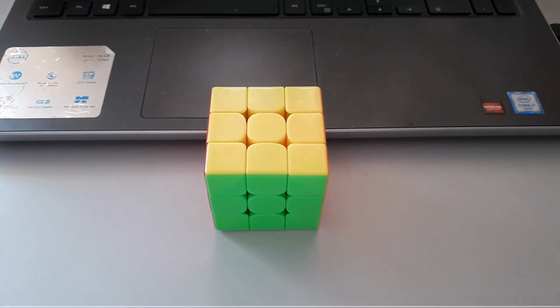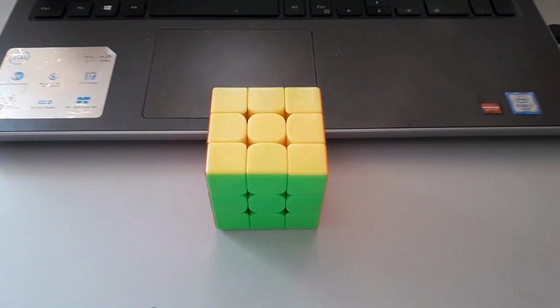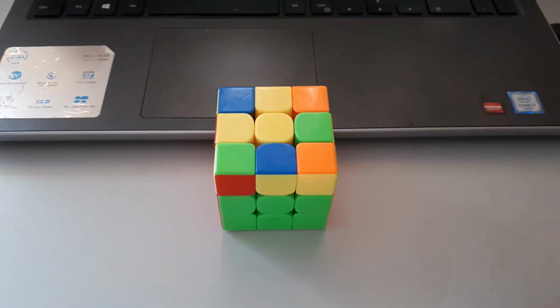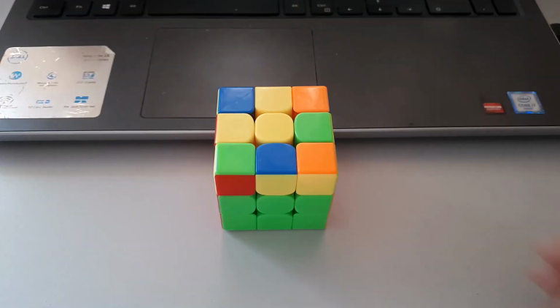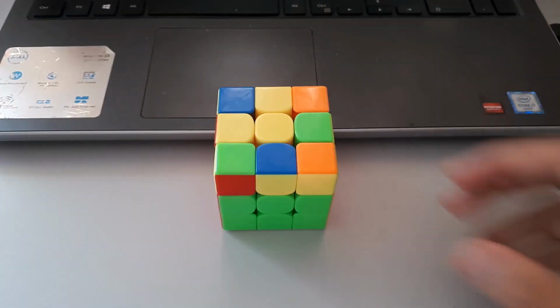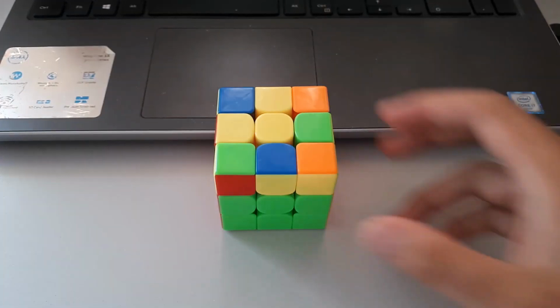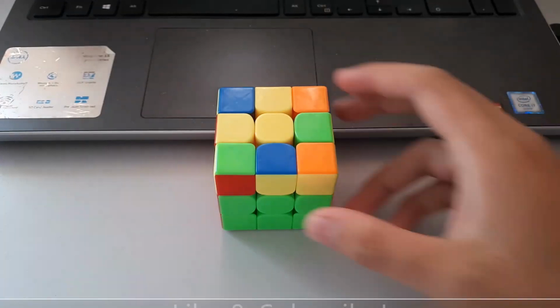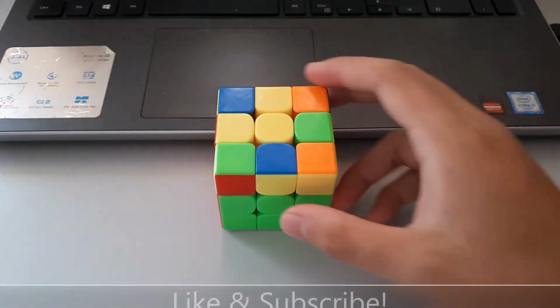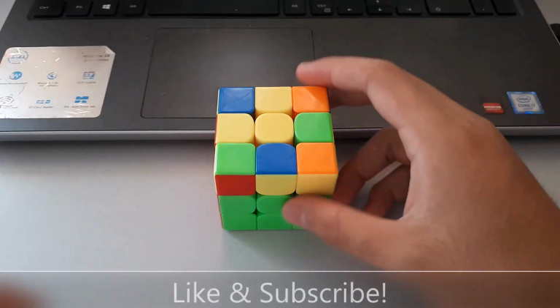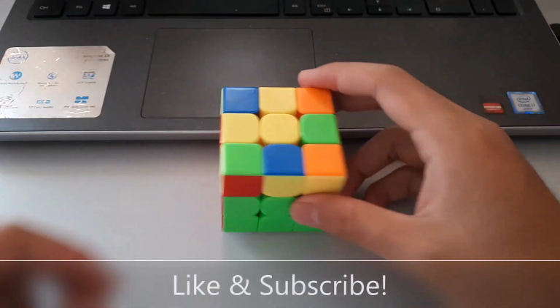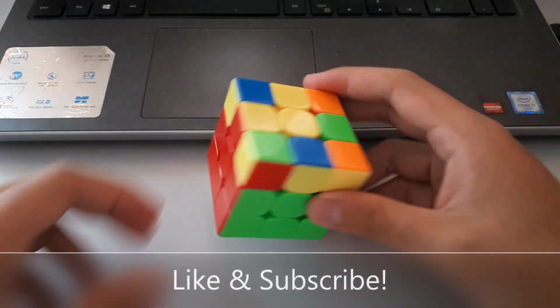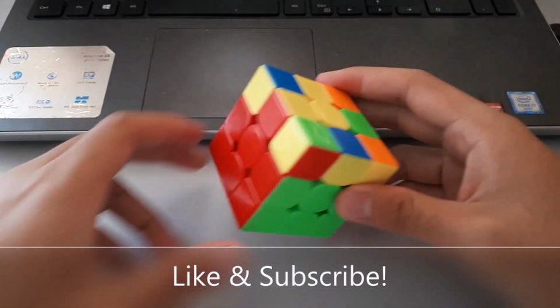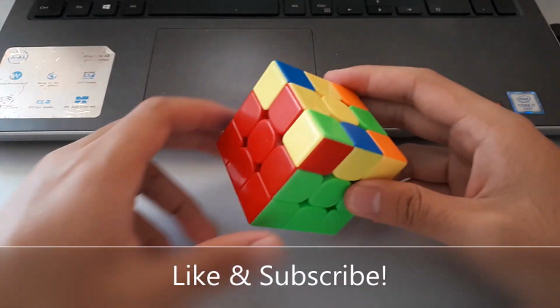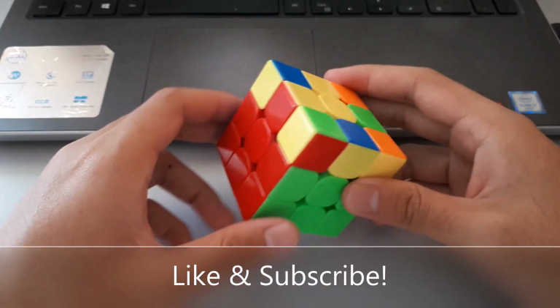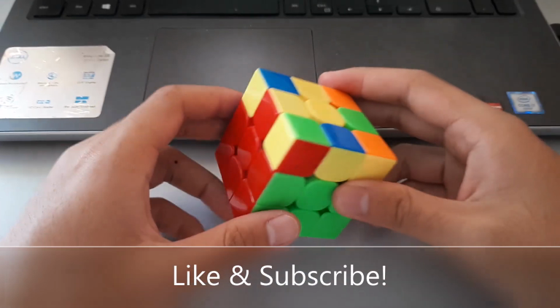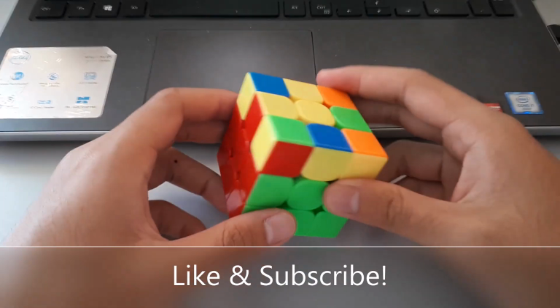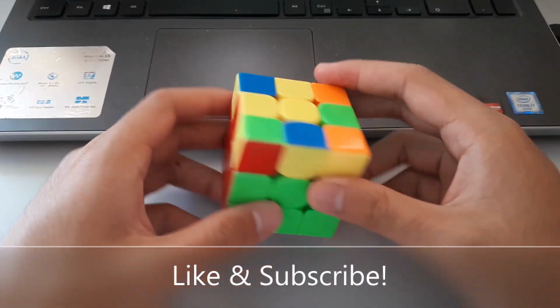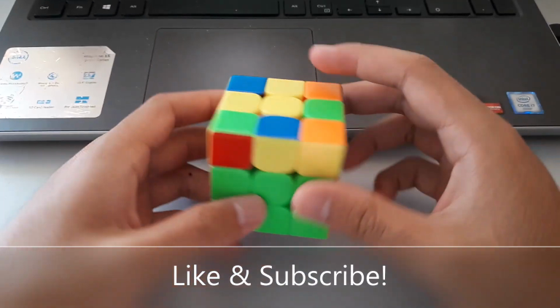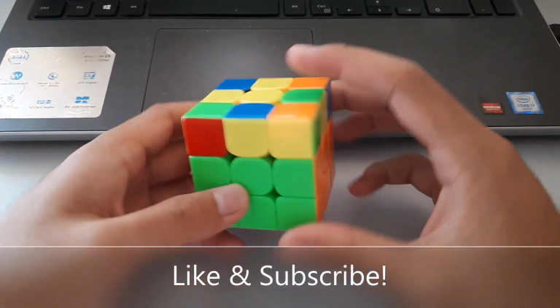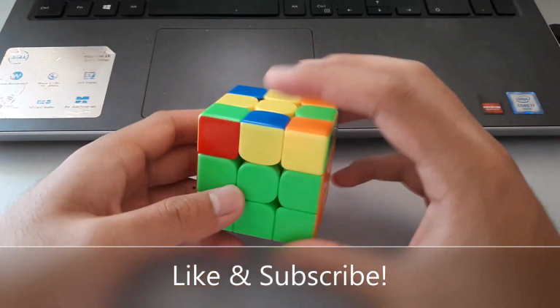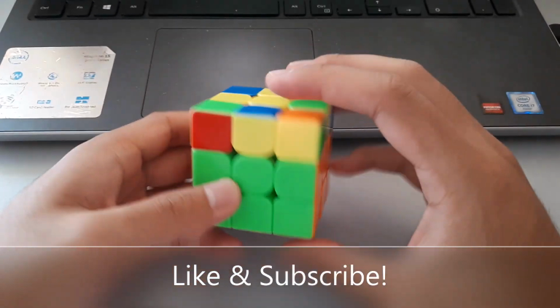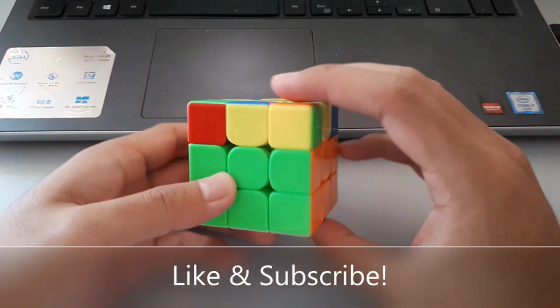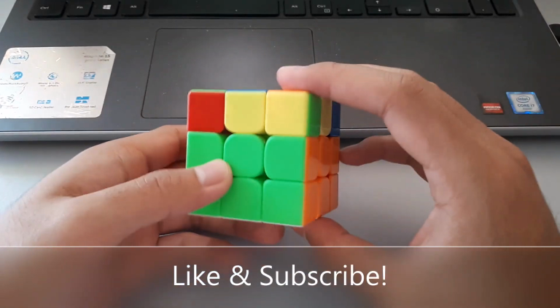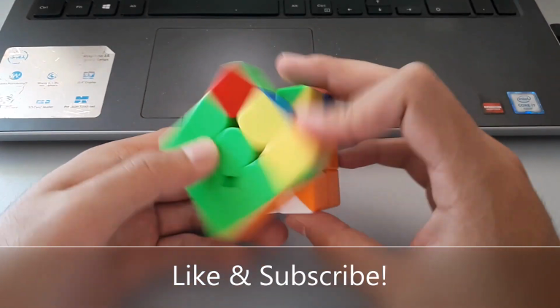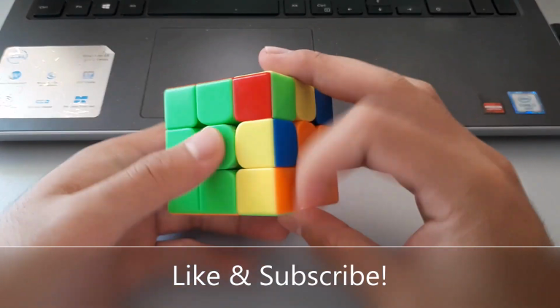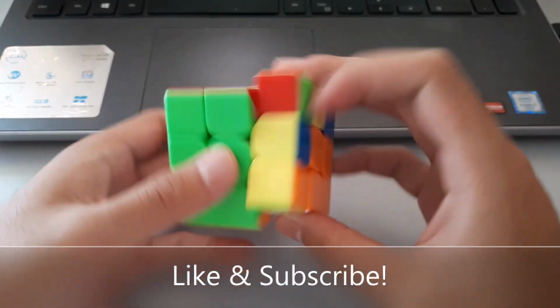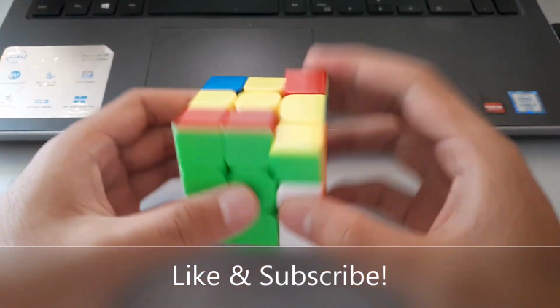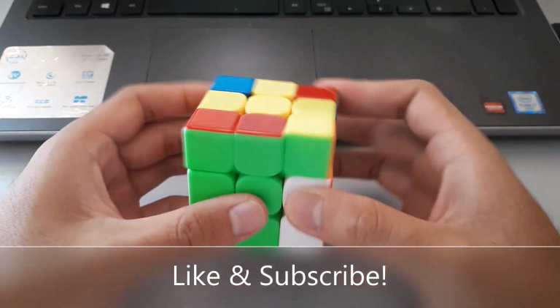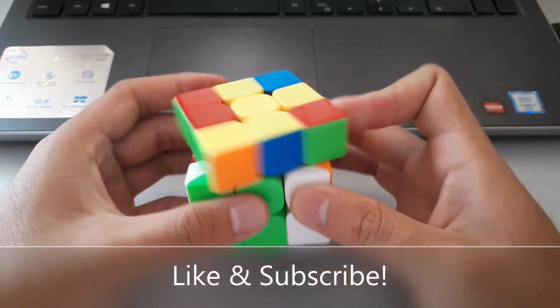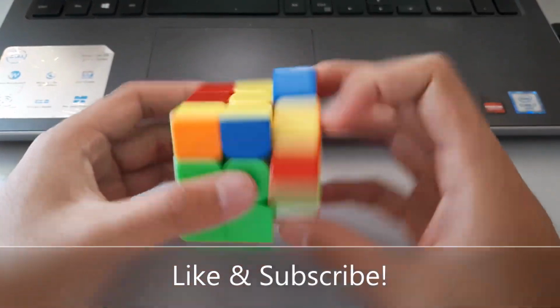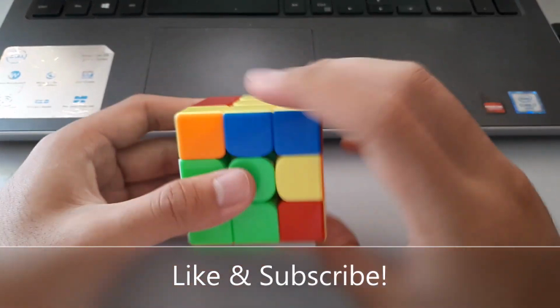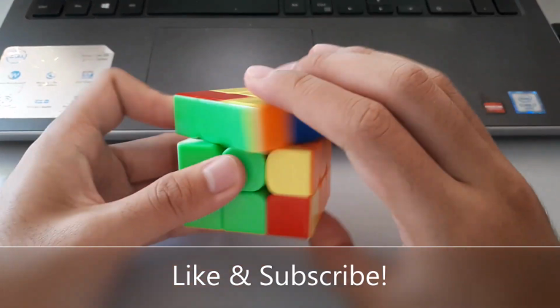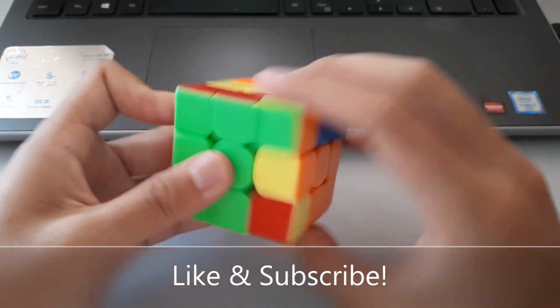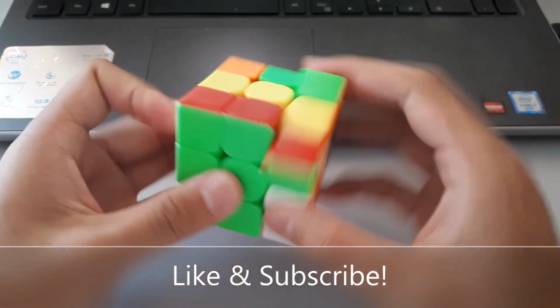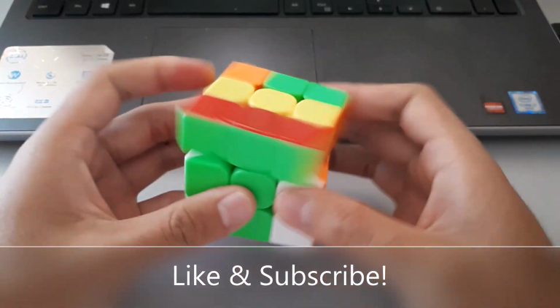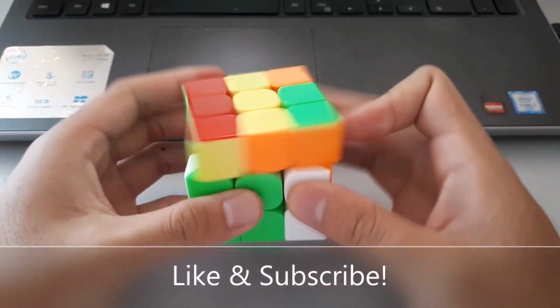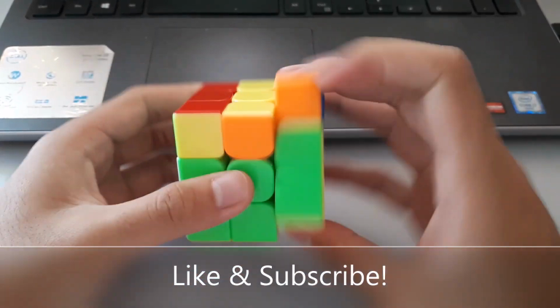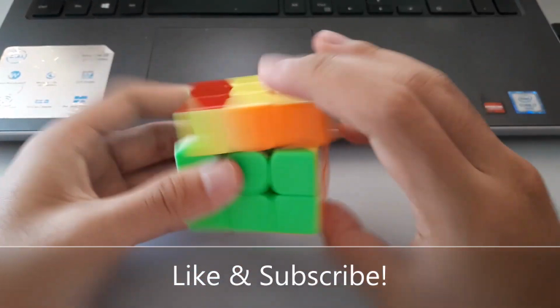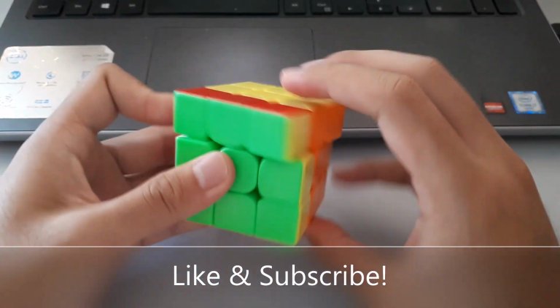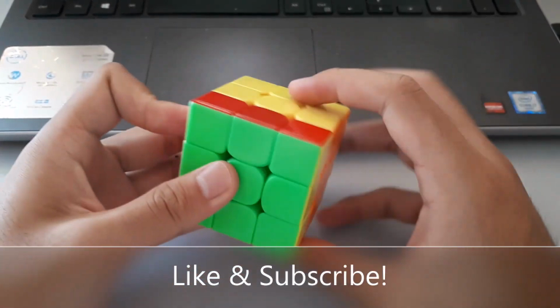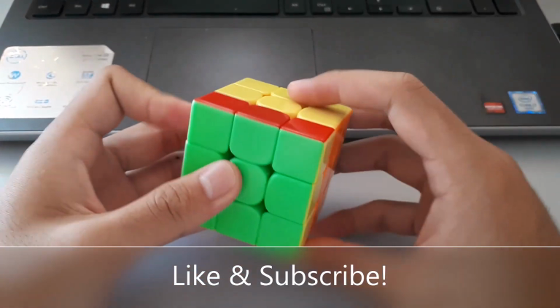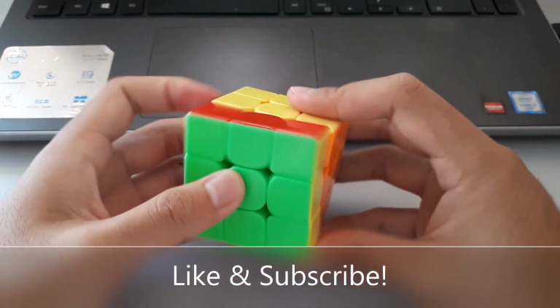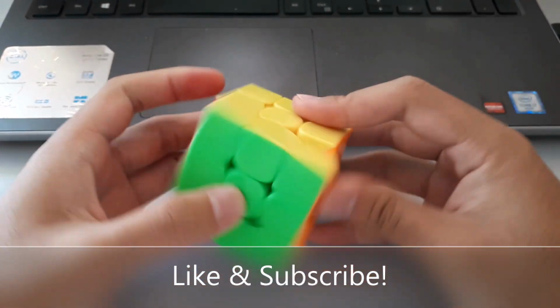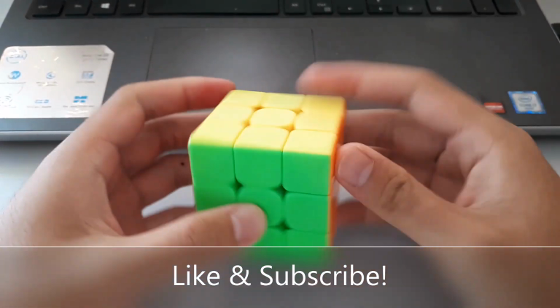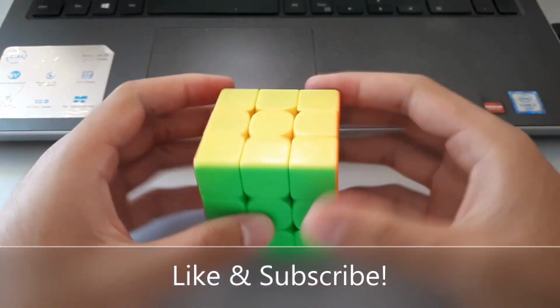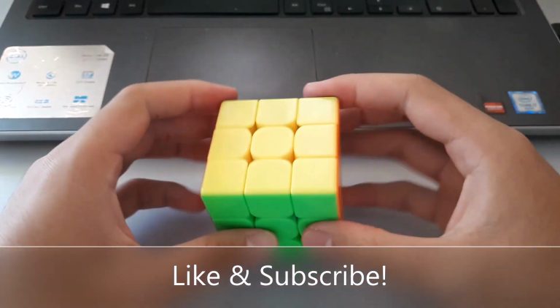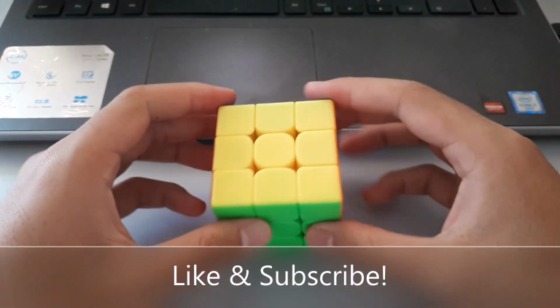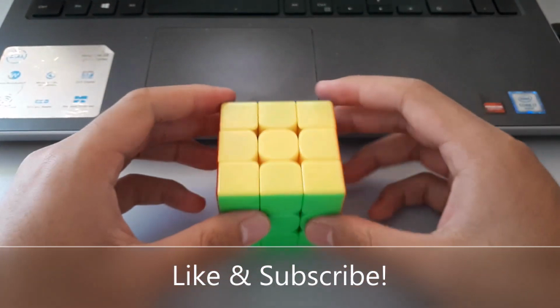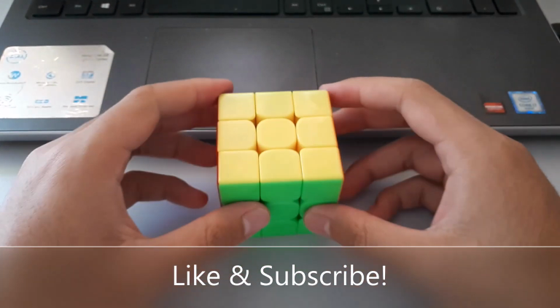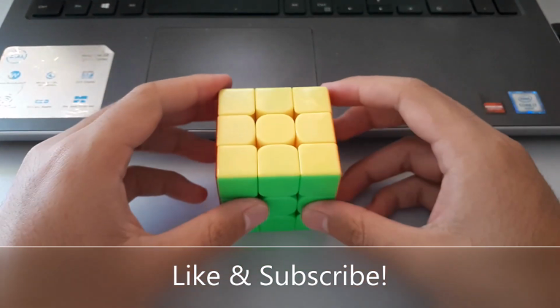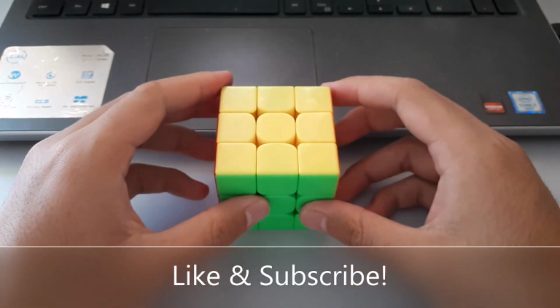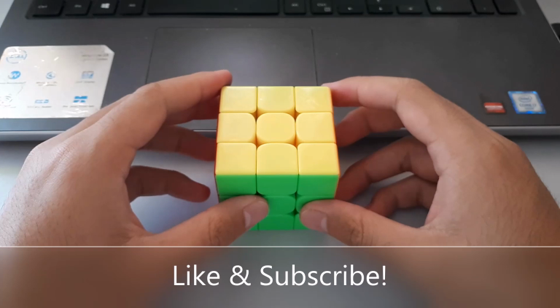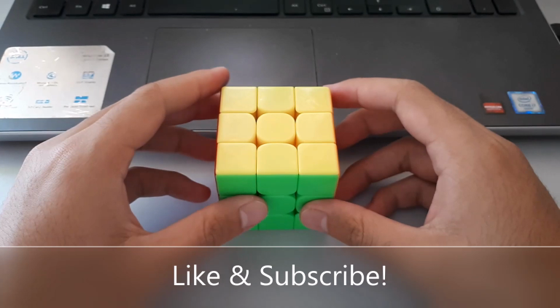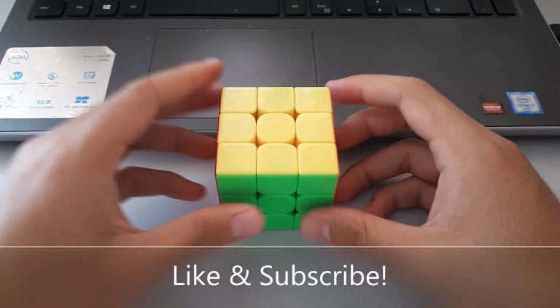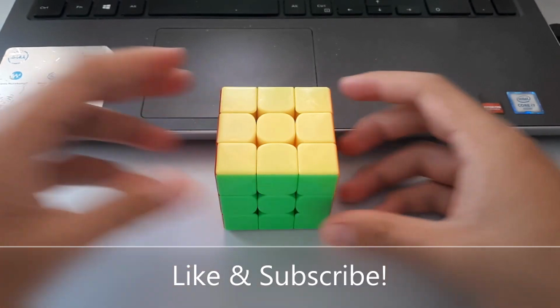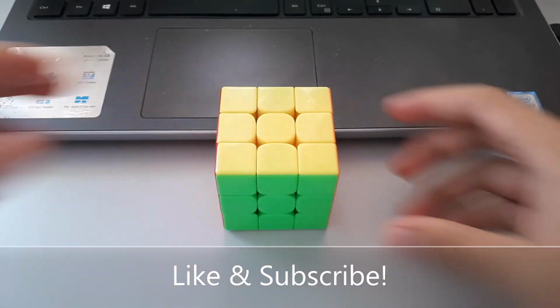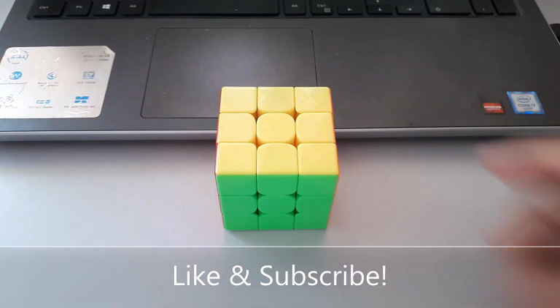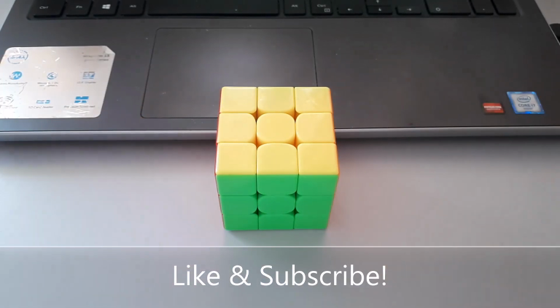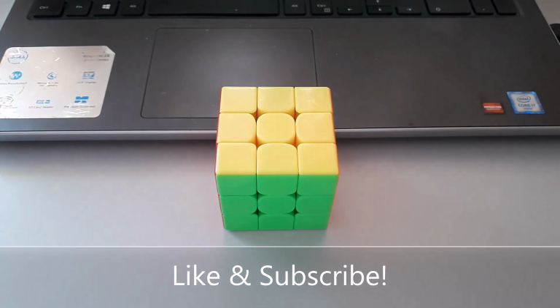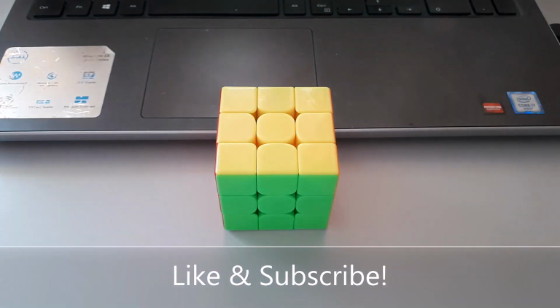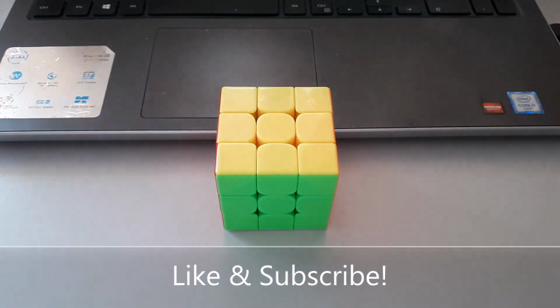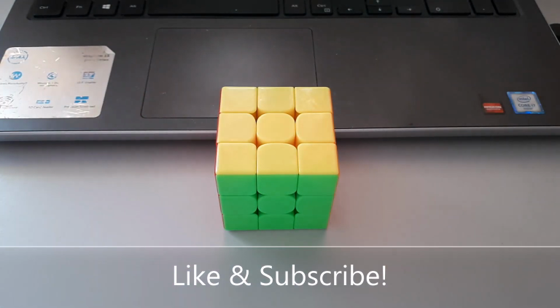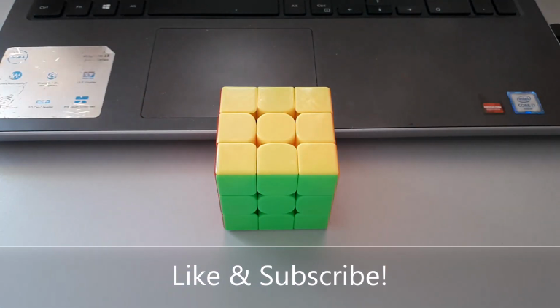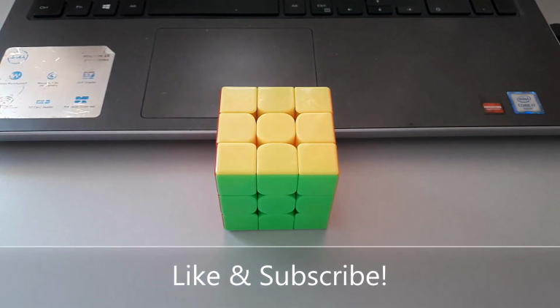So that's it for this video. Hope you enjoyed it and learnt a thing or two. Thanks for watching.